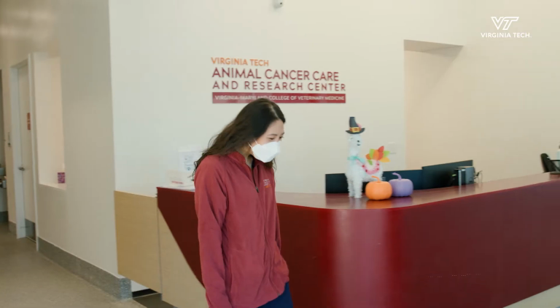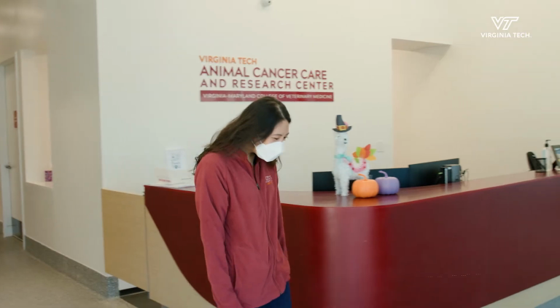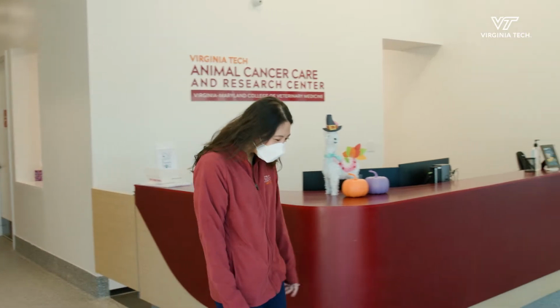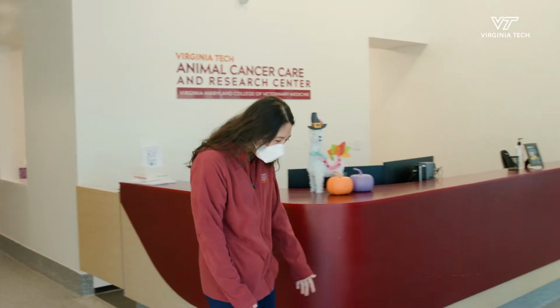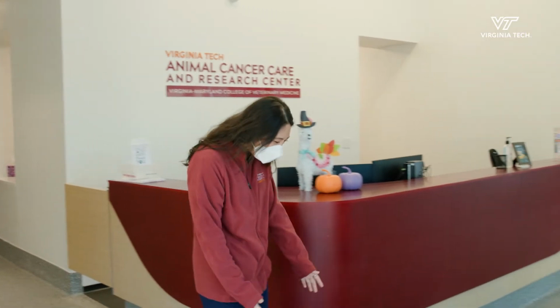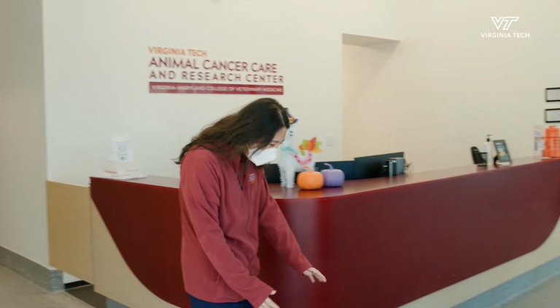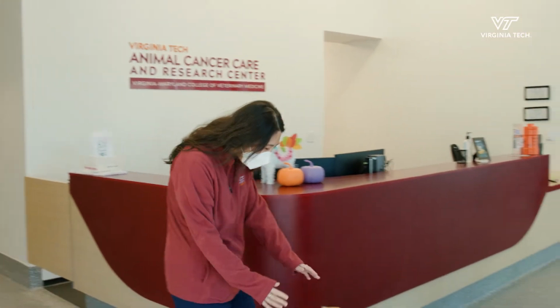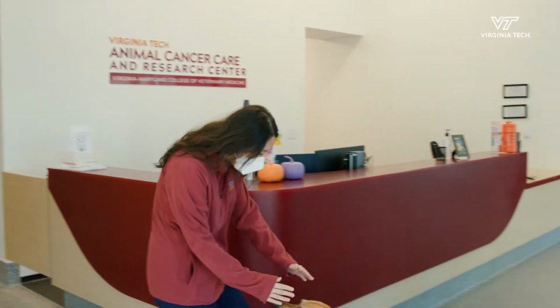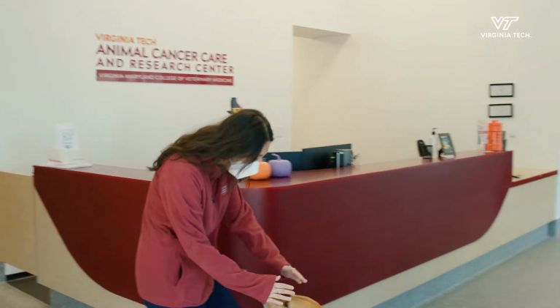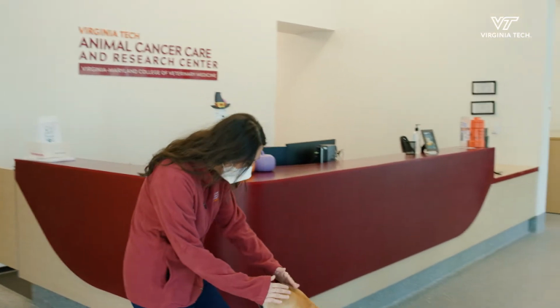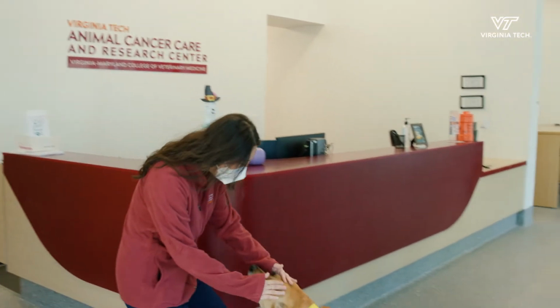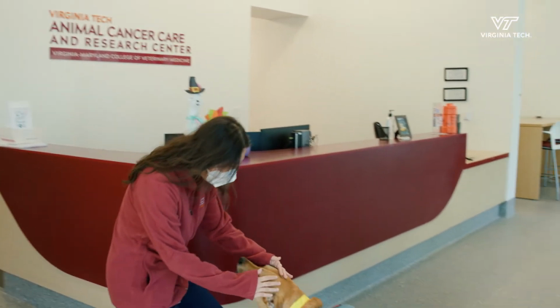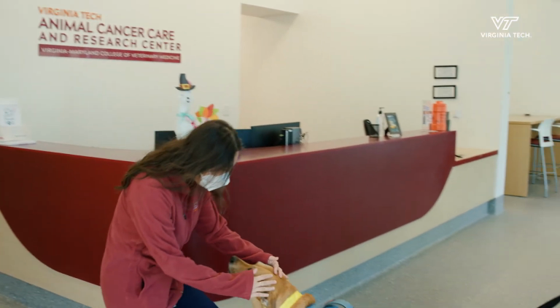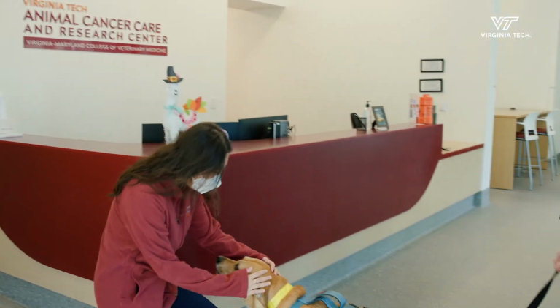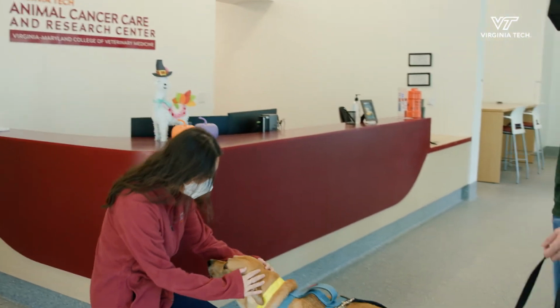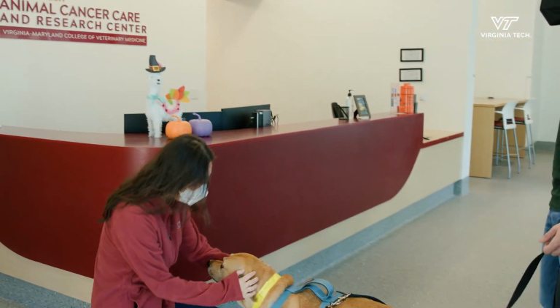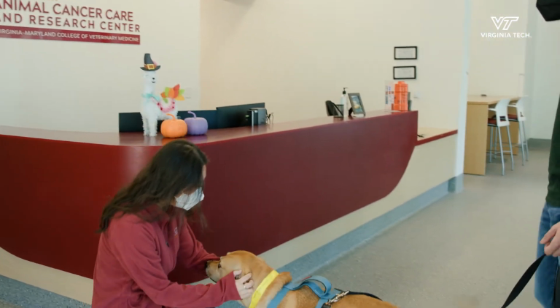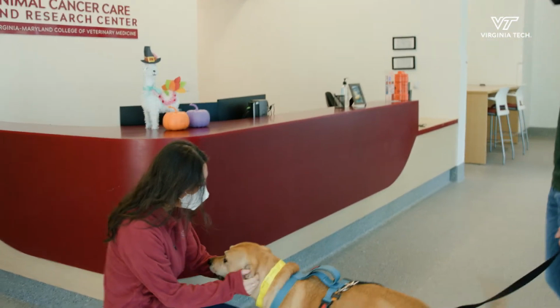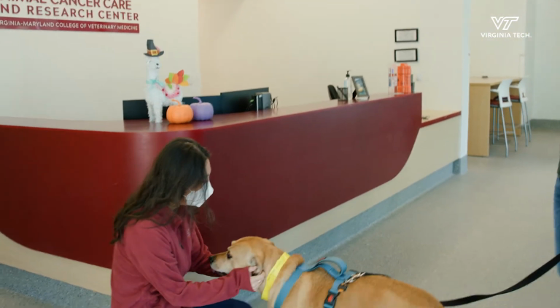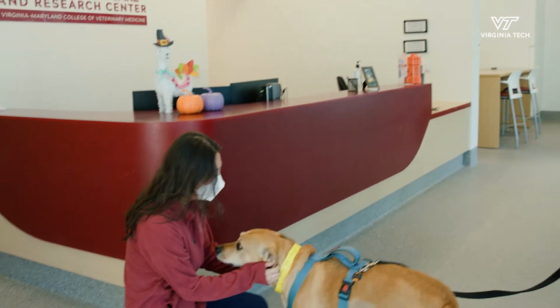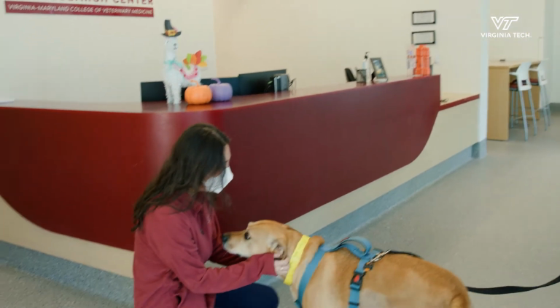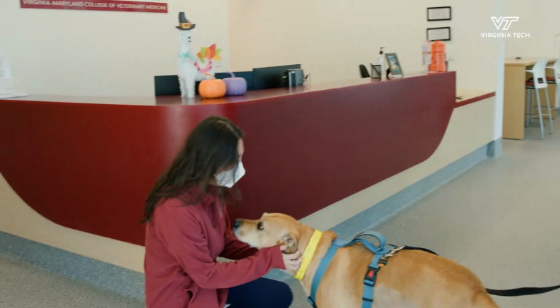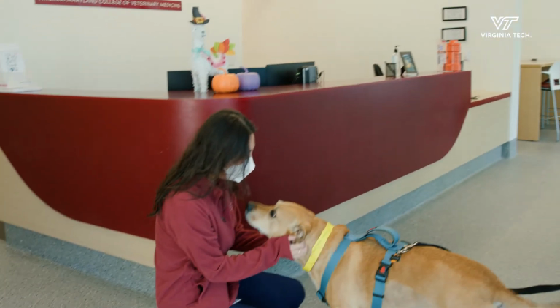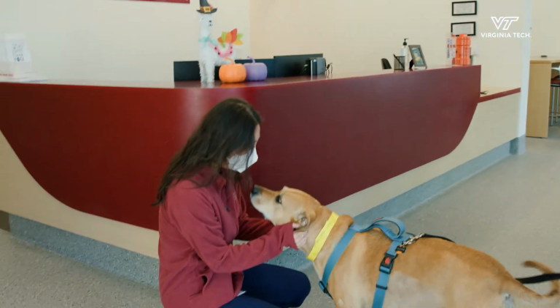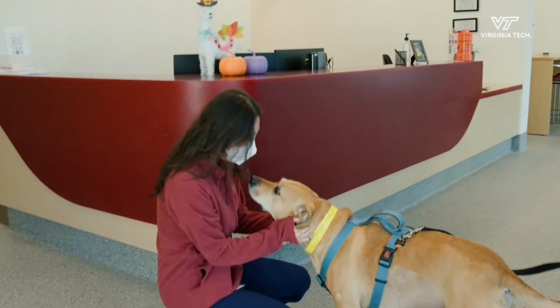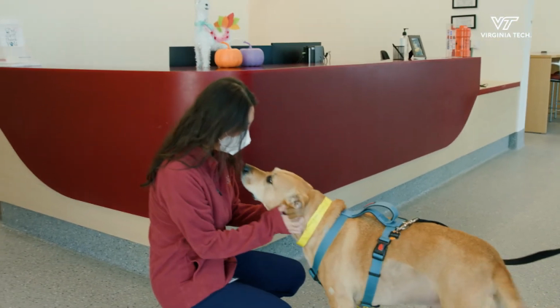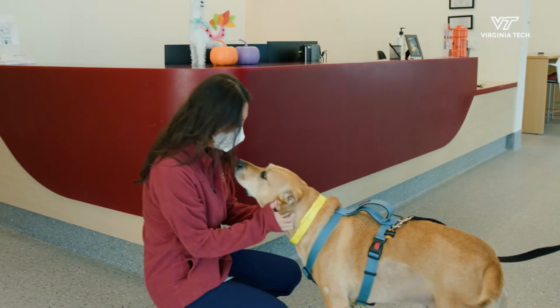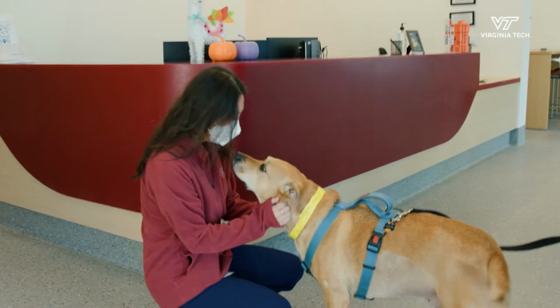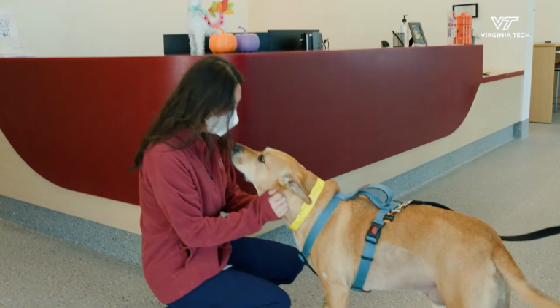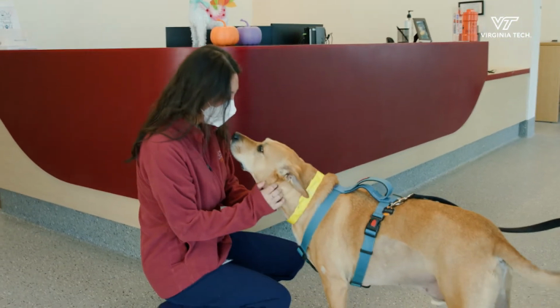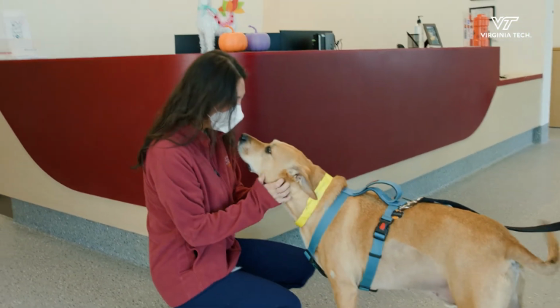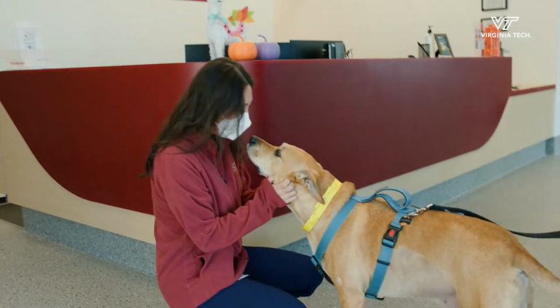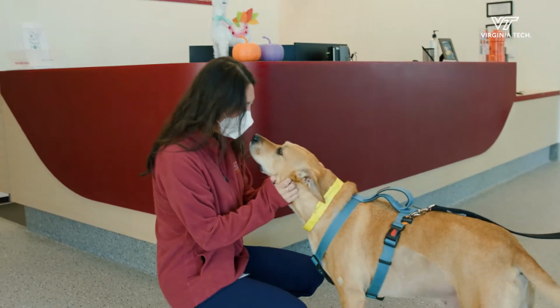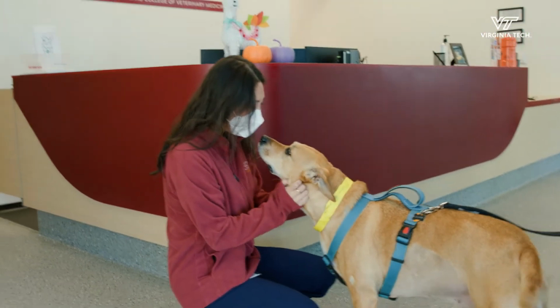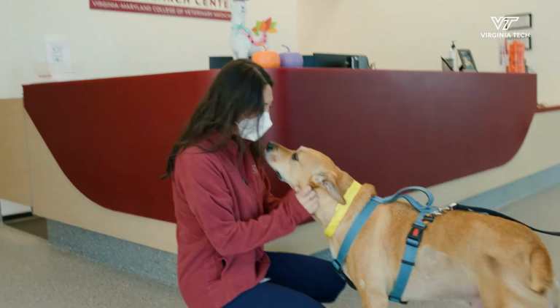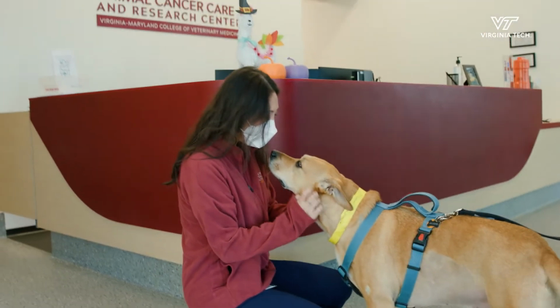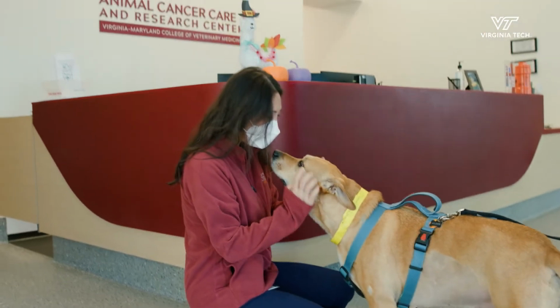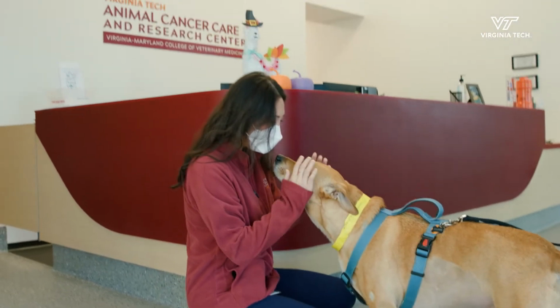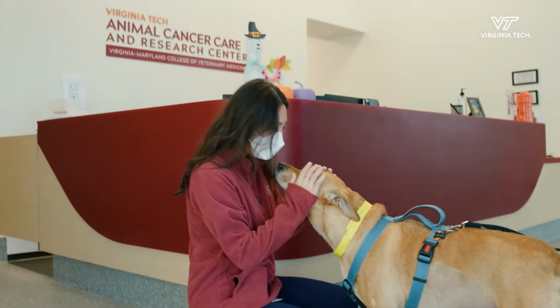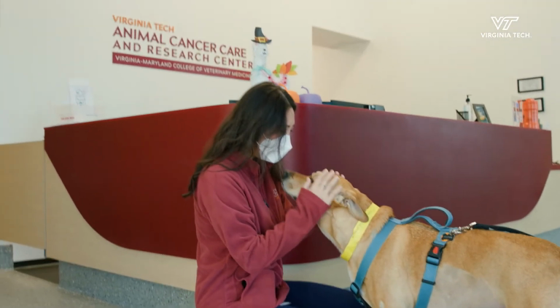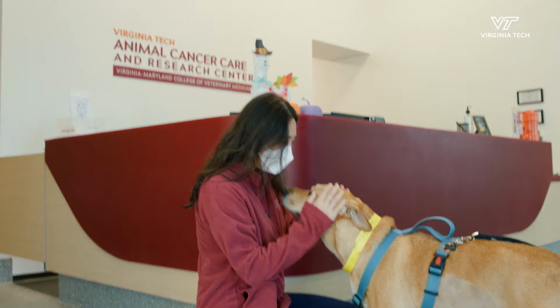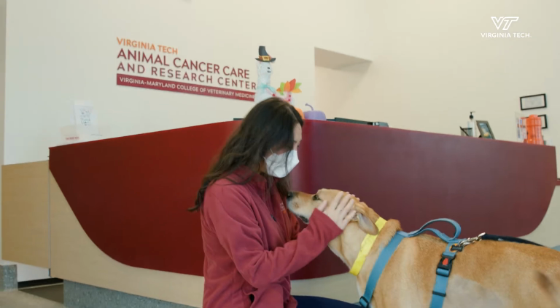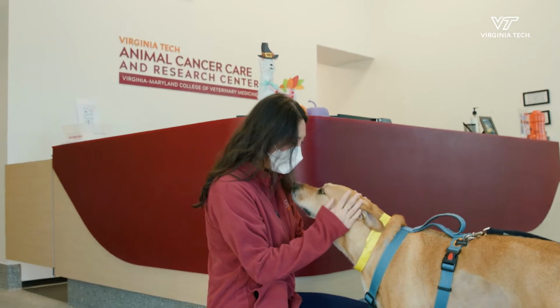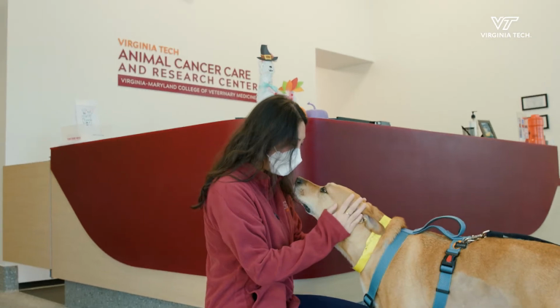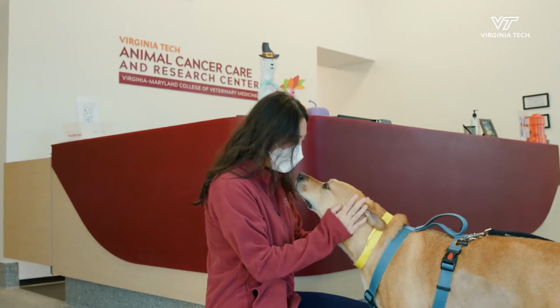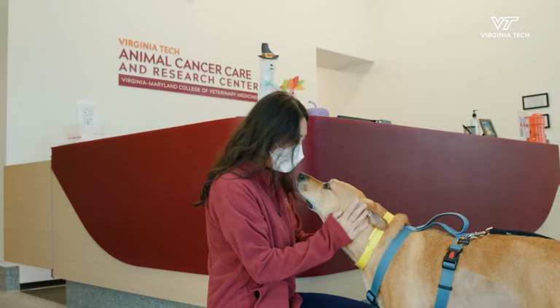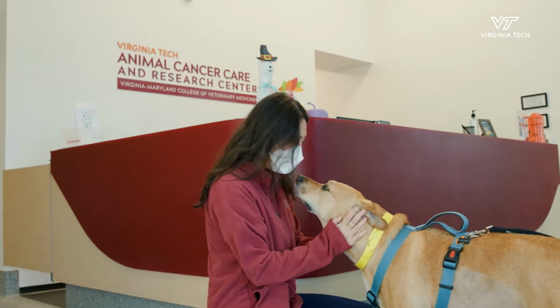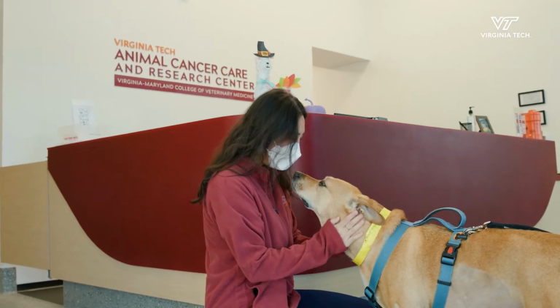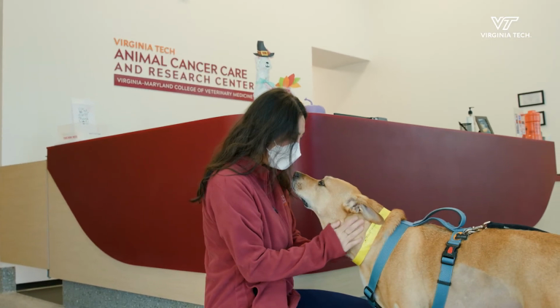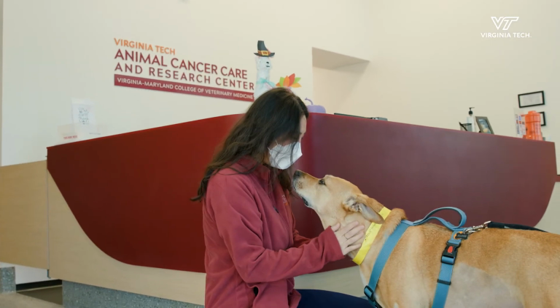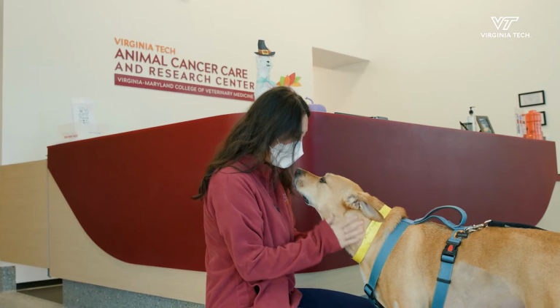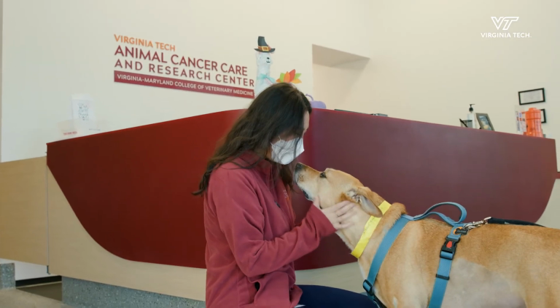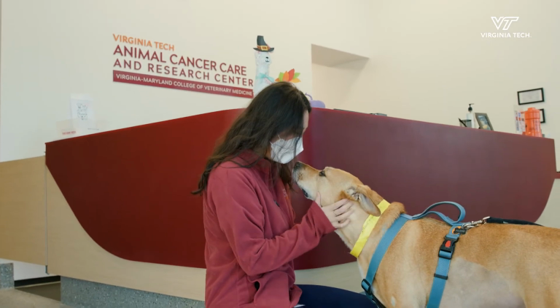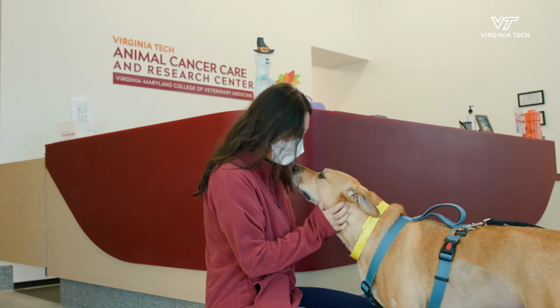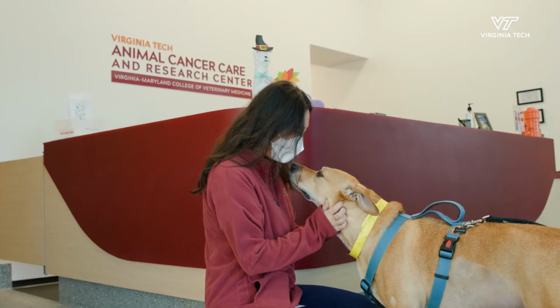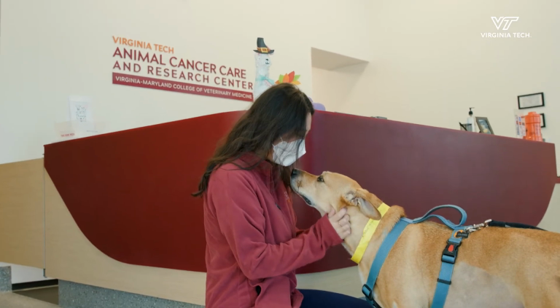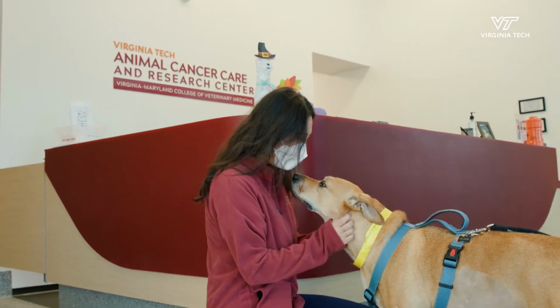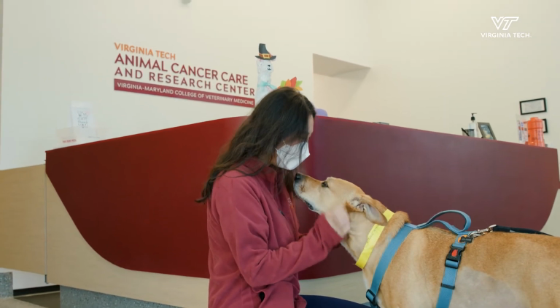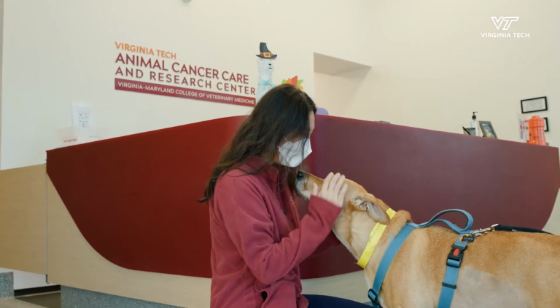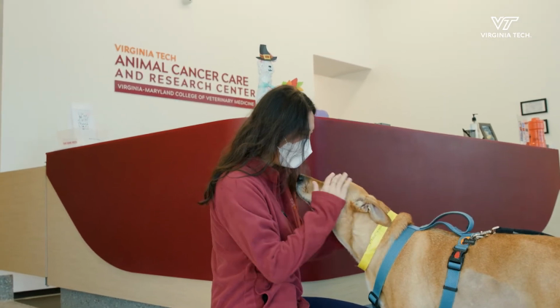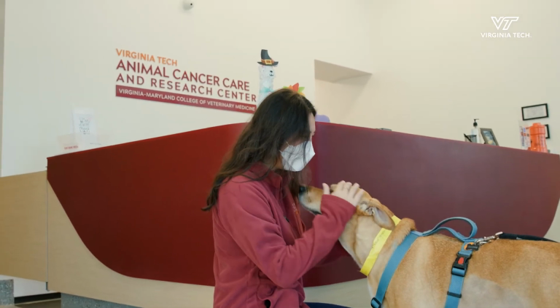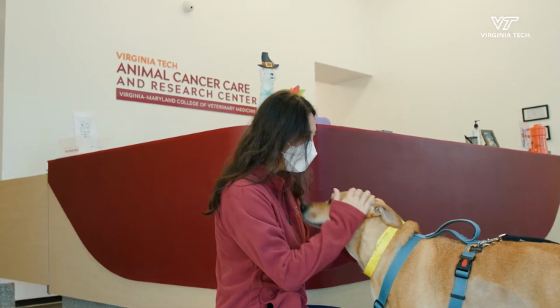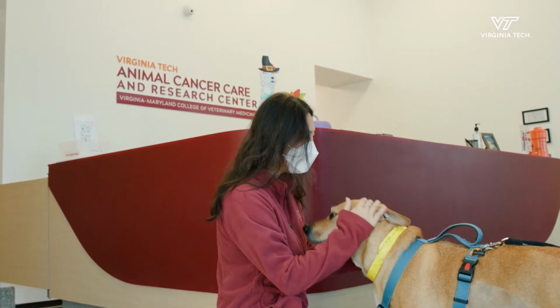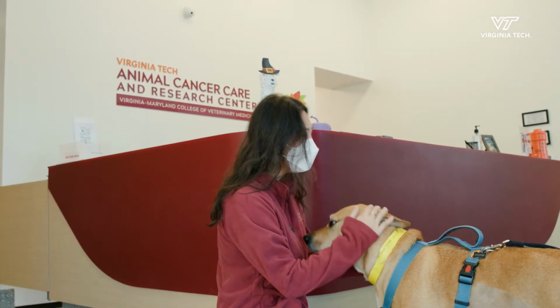Our clinical trials in dogs are helping to identify new treatments to benefit both dogs and people diagnosed with this cancer.